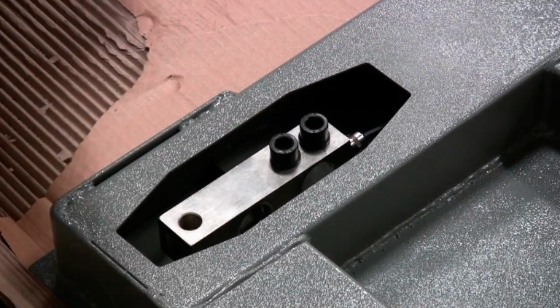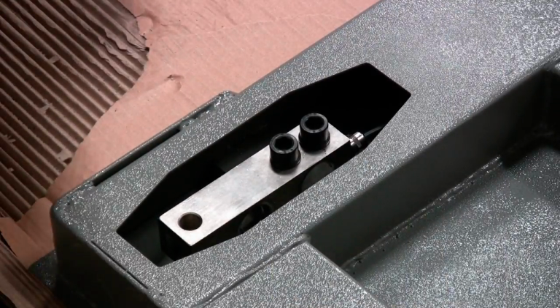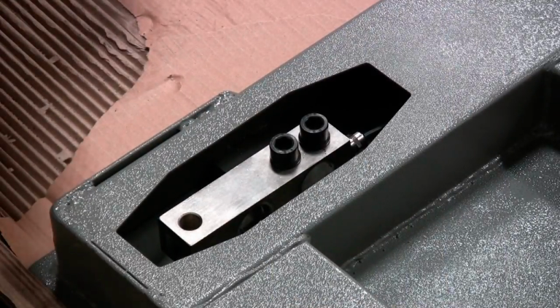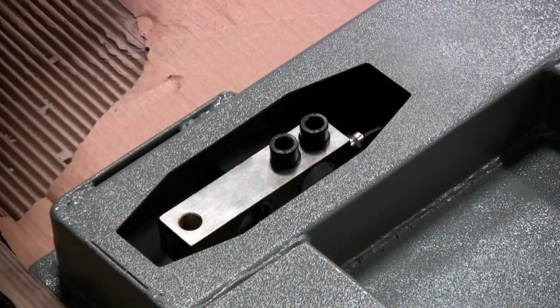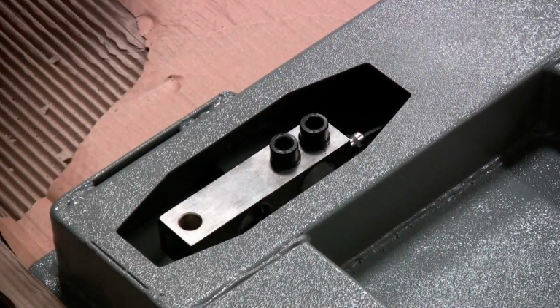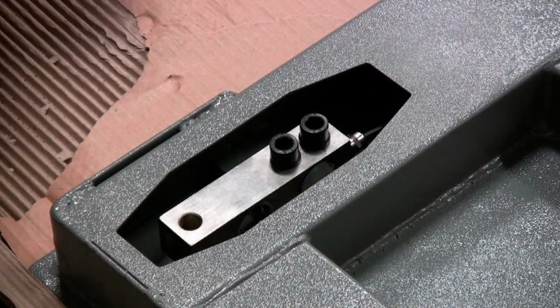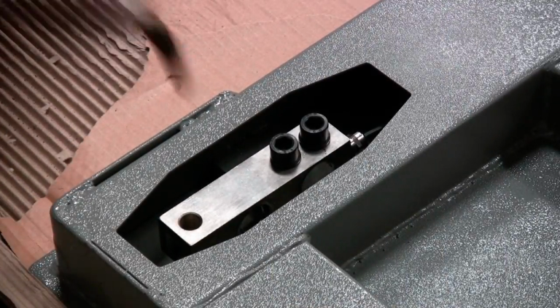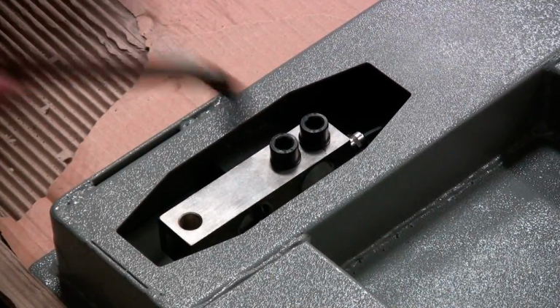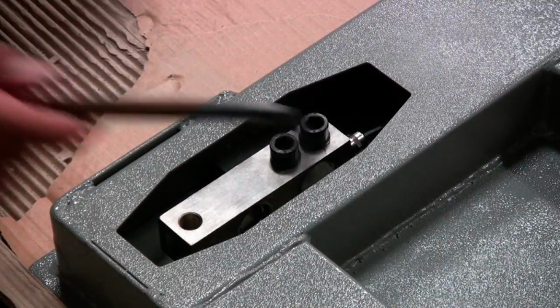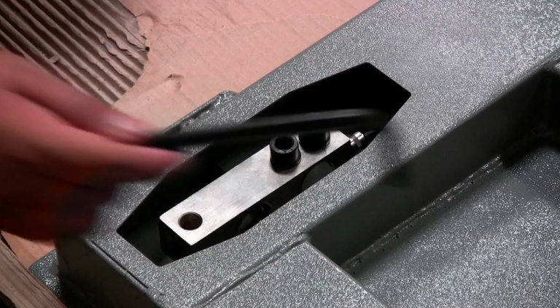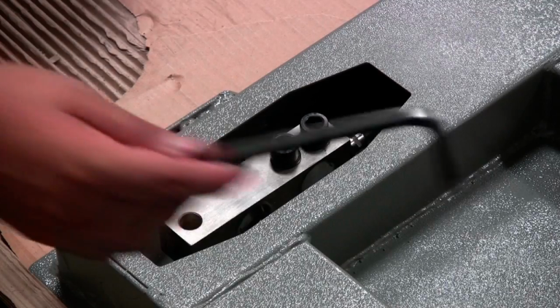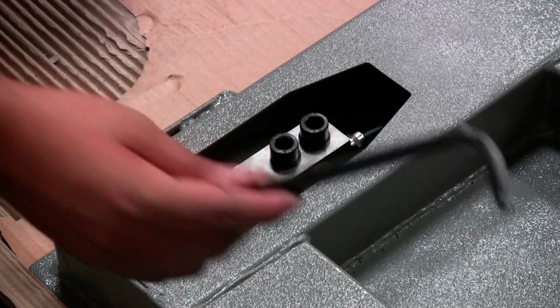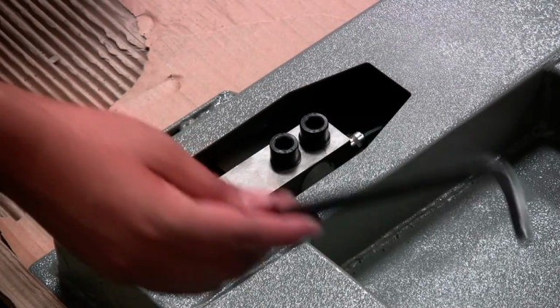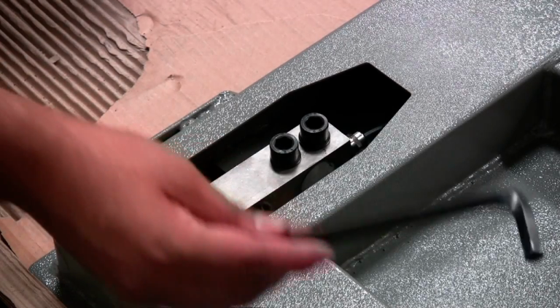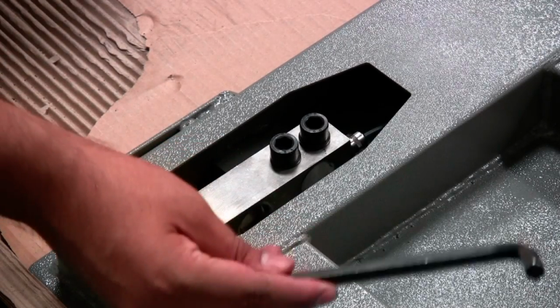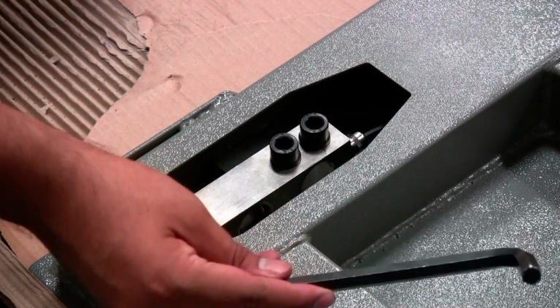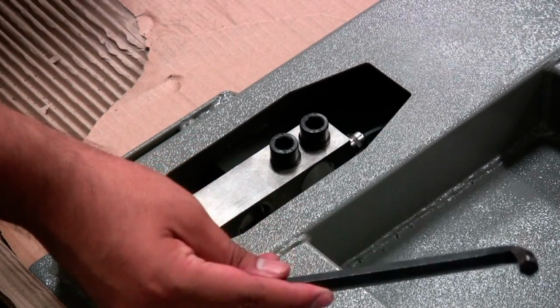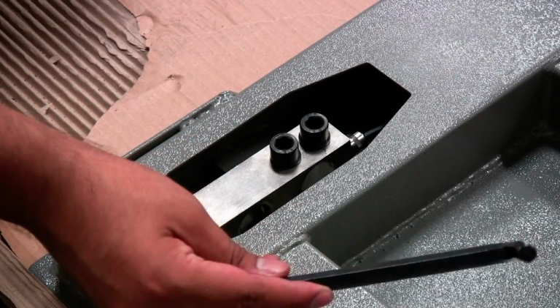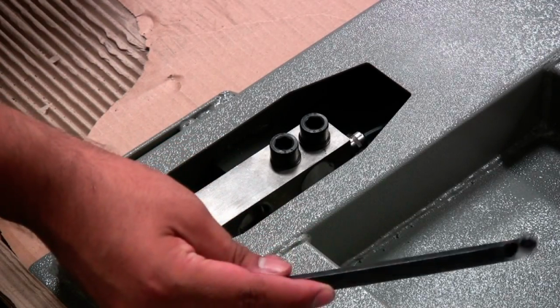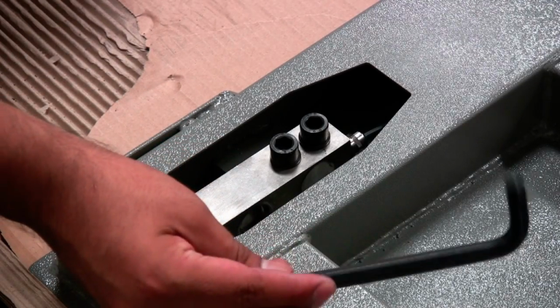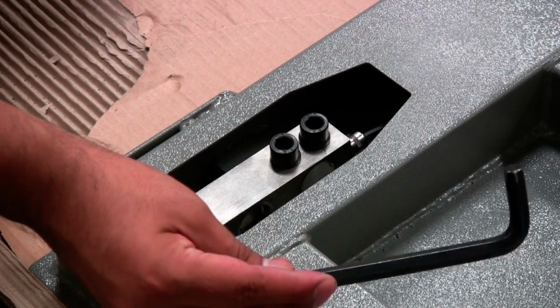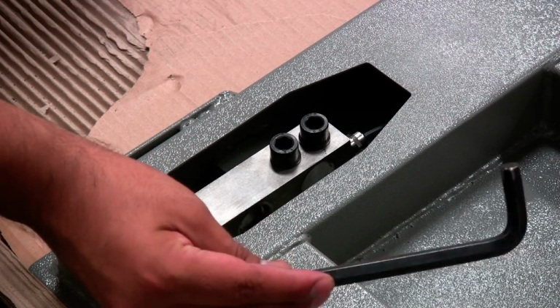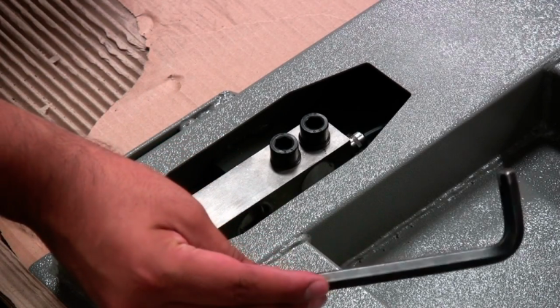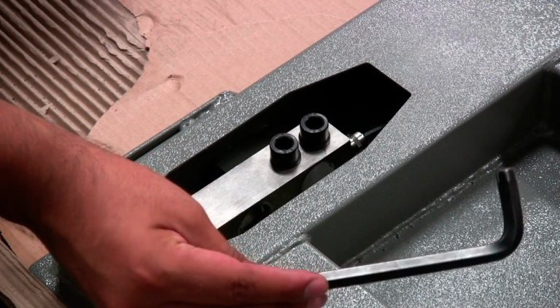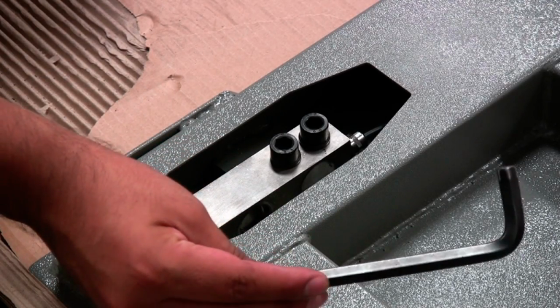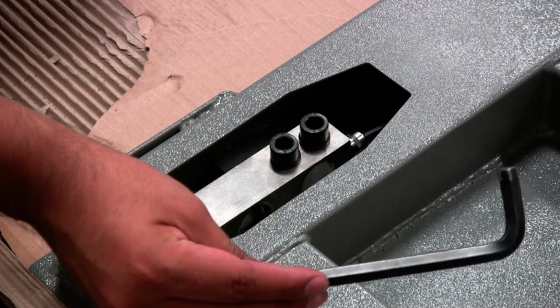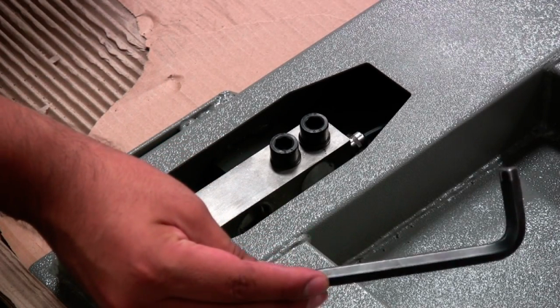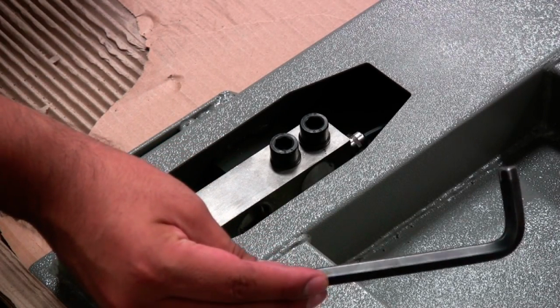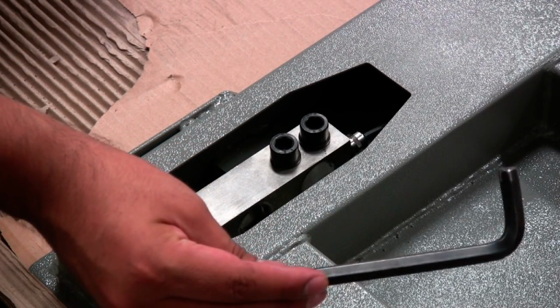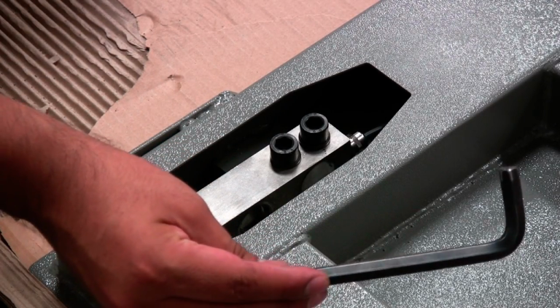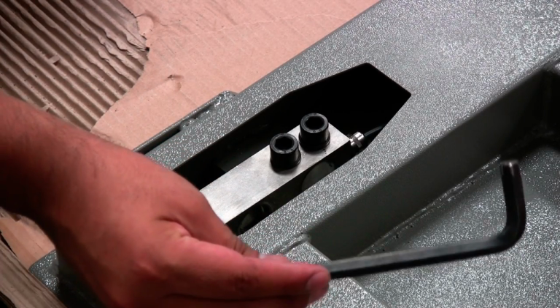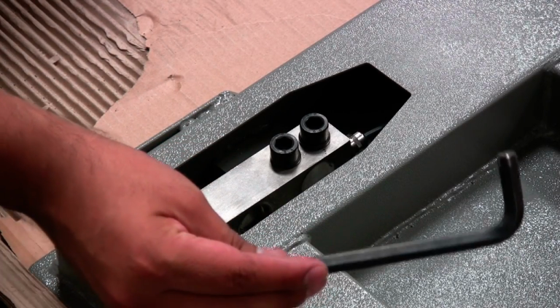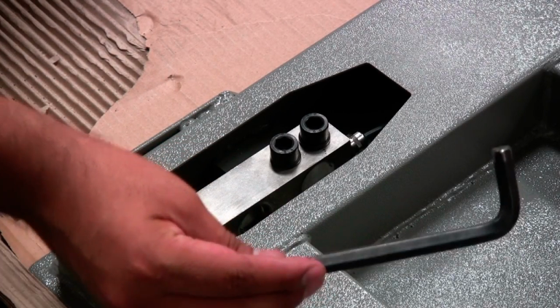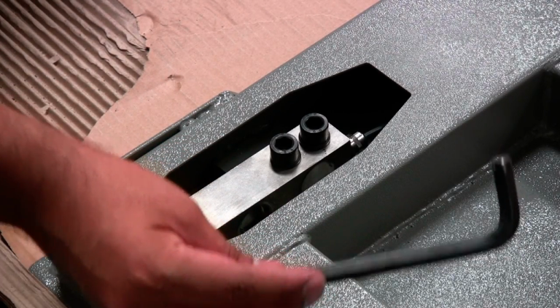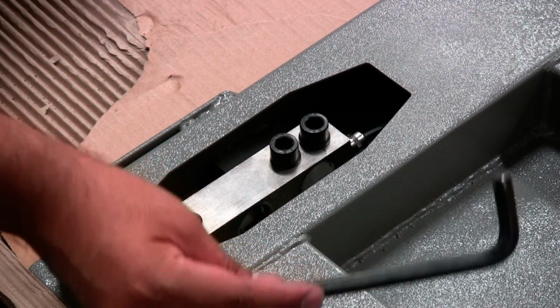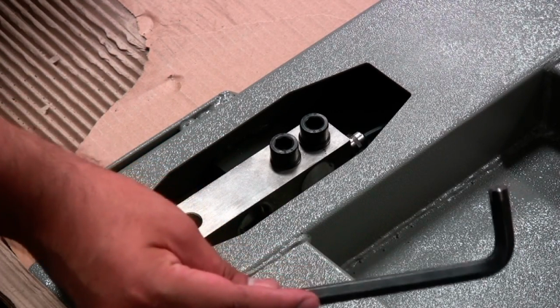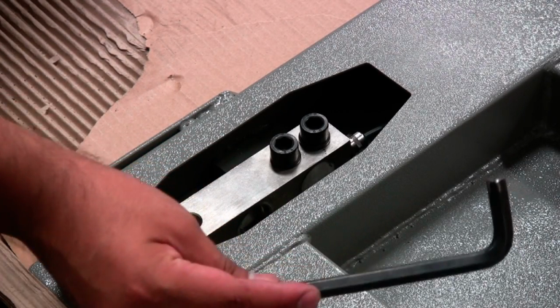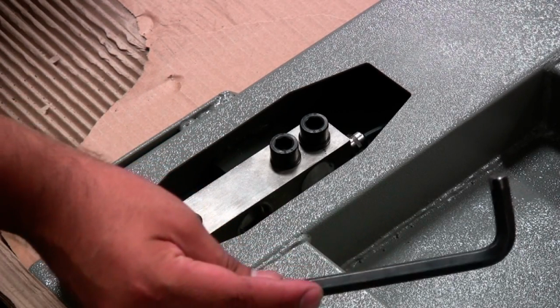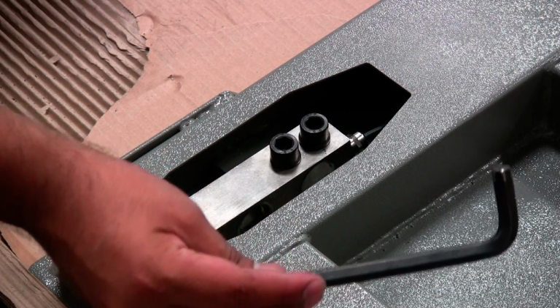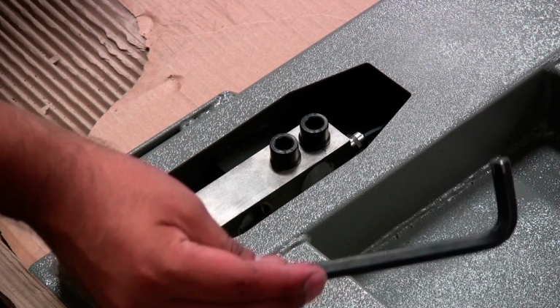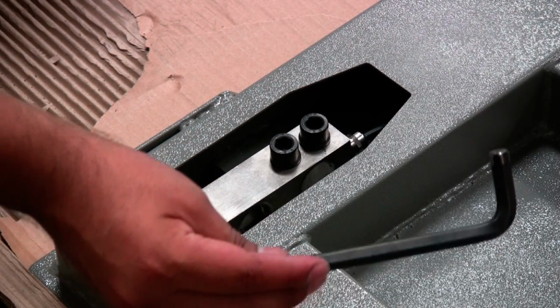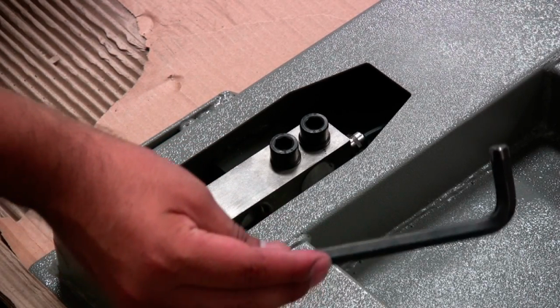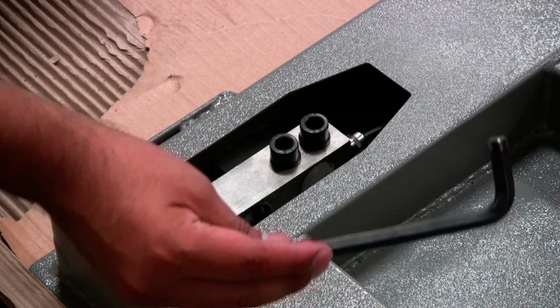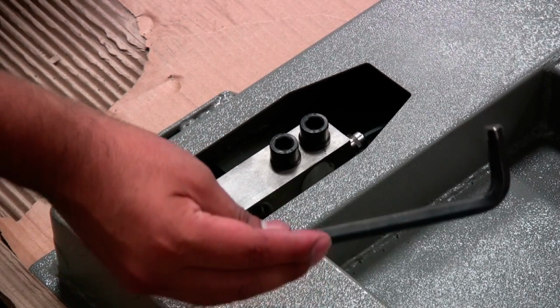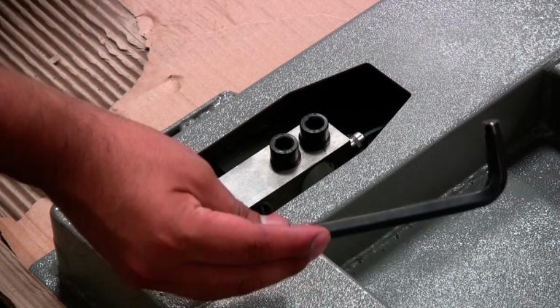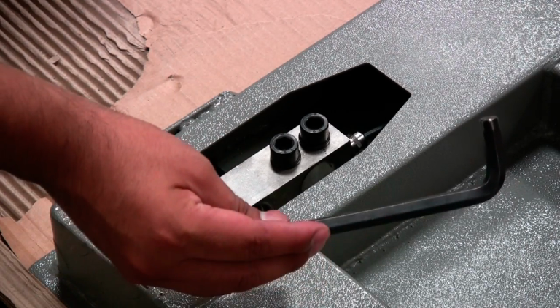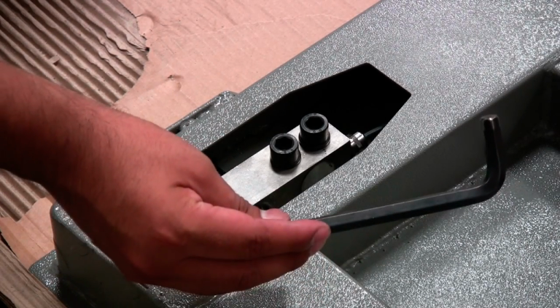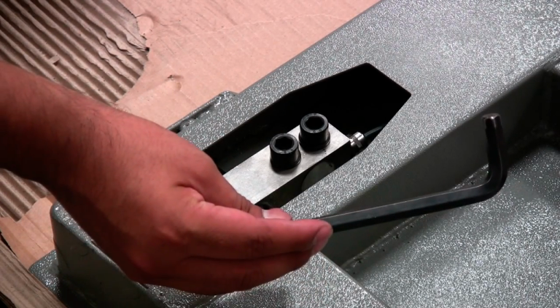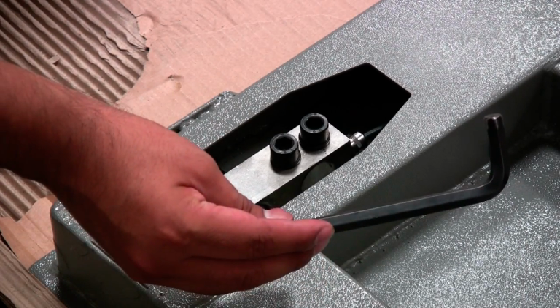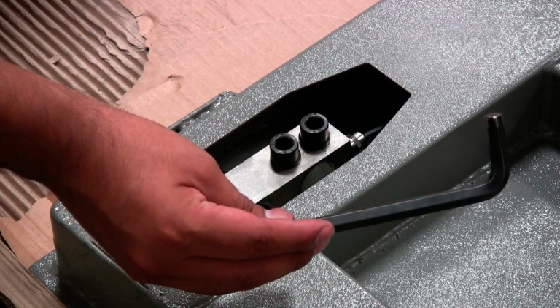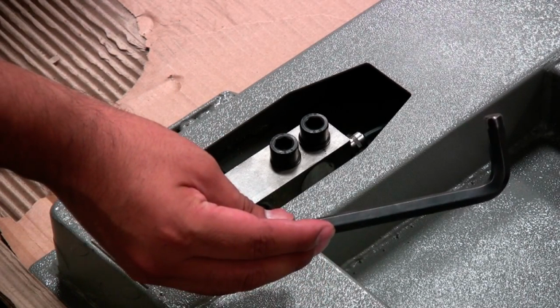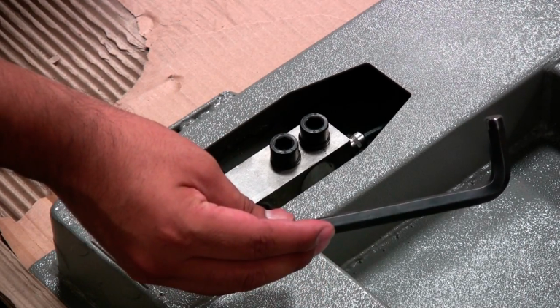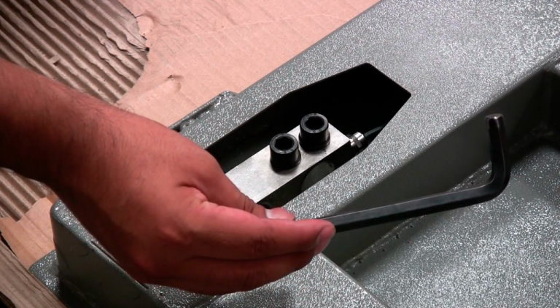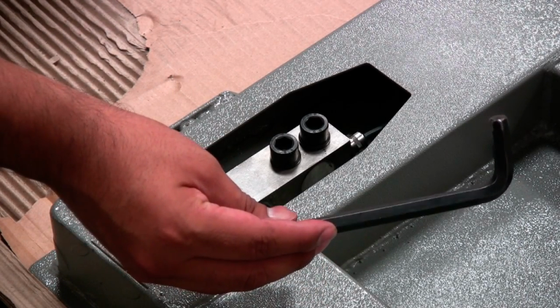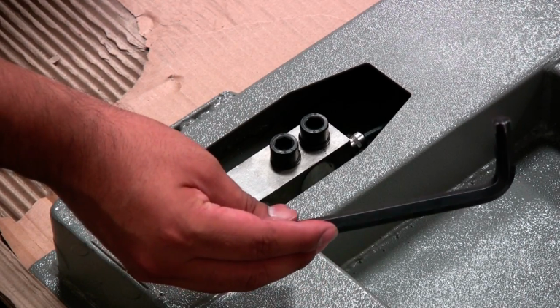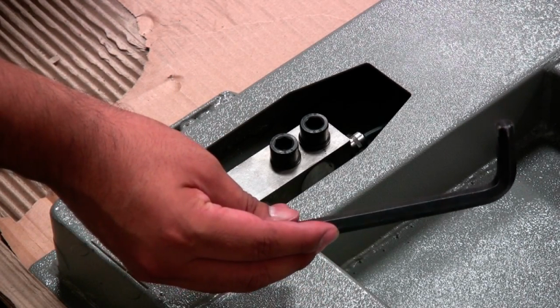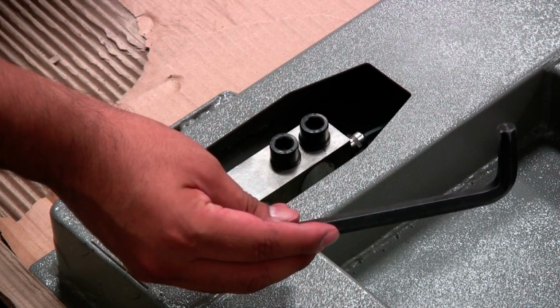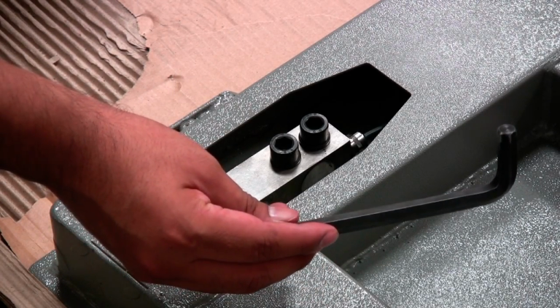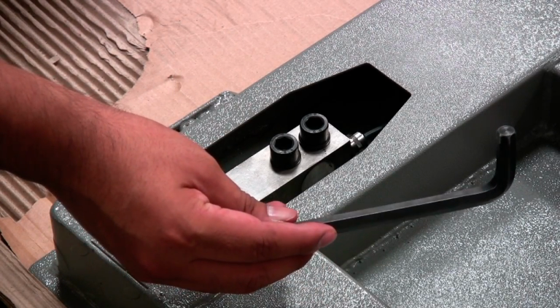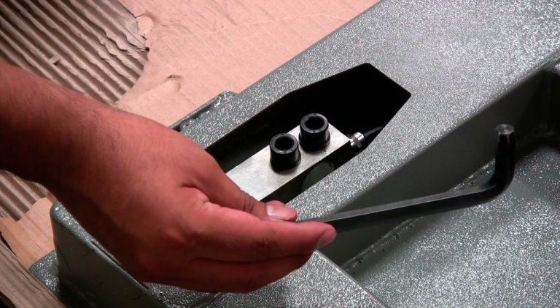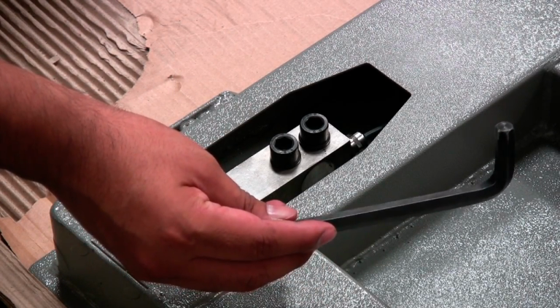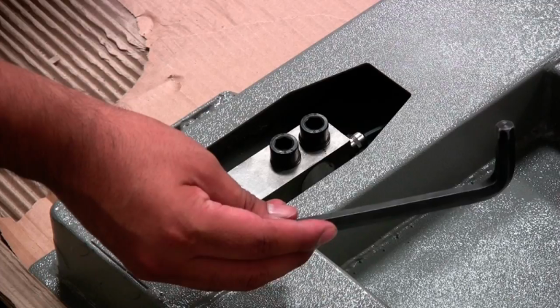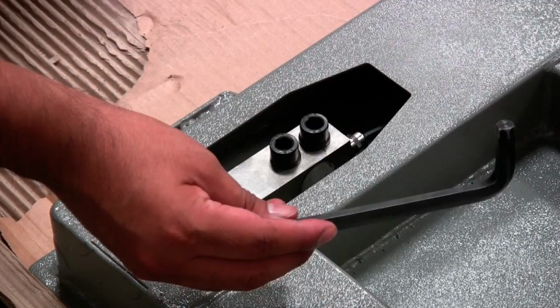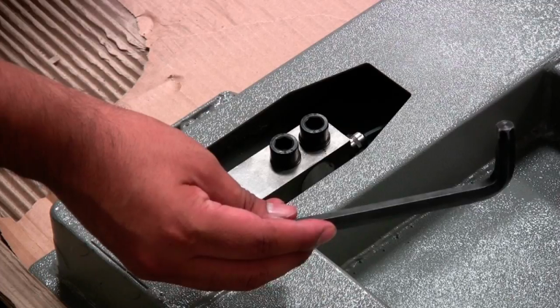Use a 10mm hex wrench to remove the two screws which are used to mount the load cells.